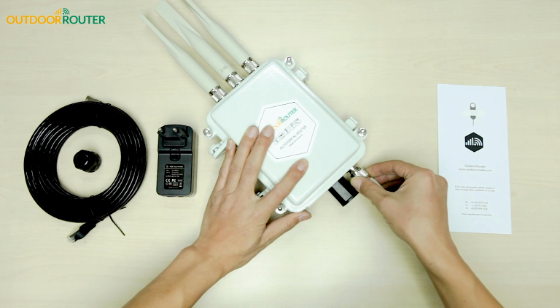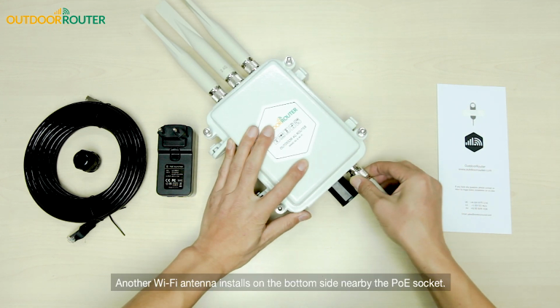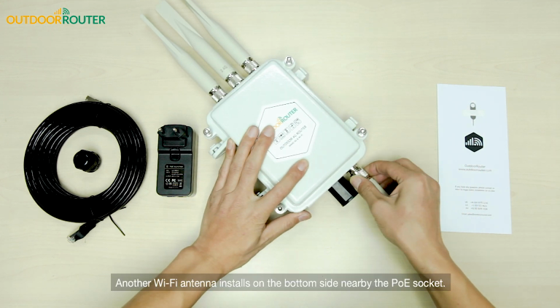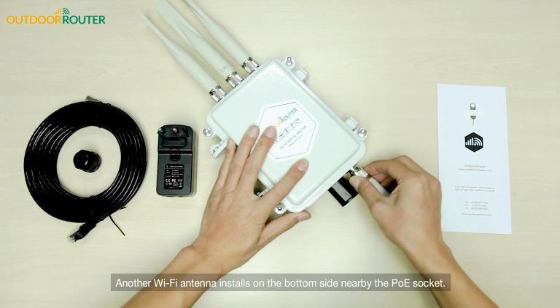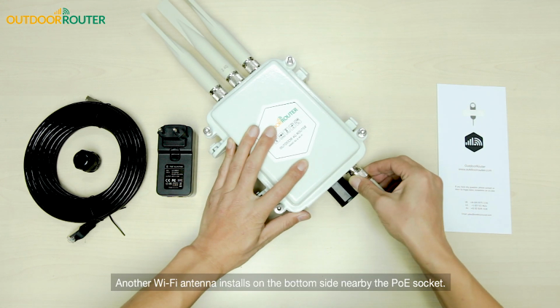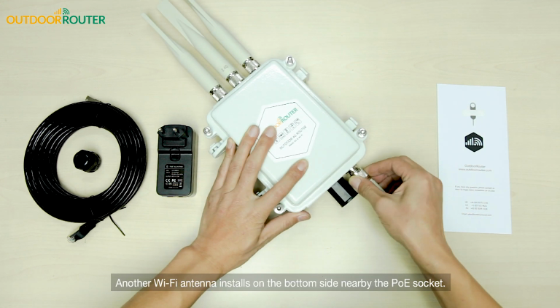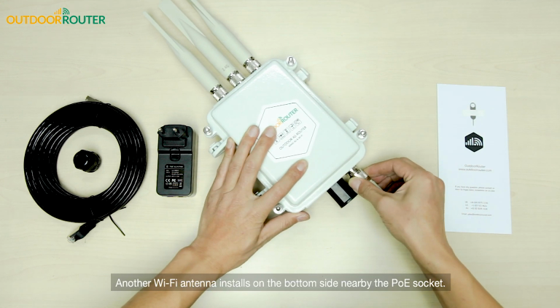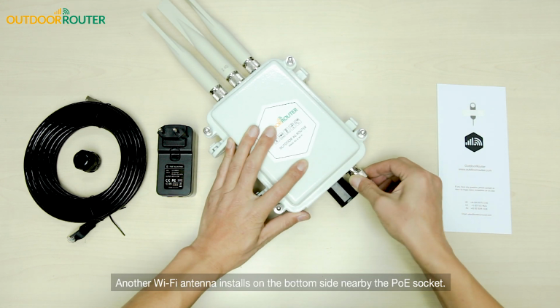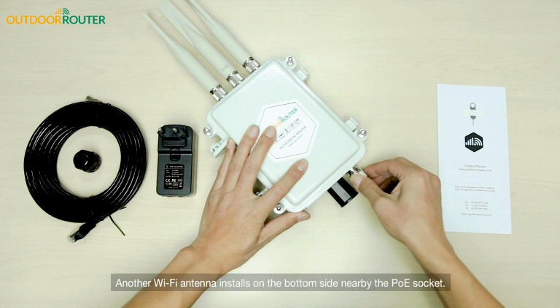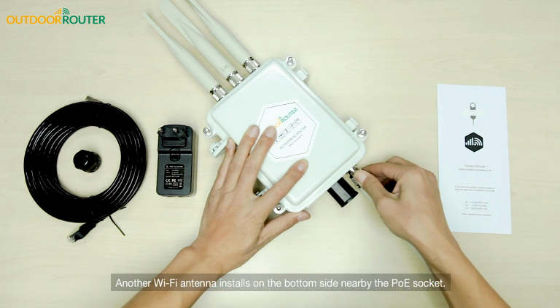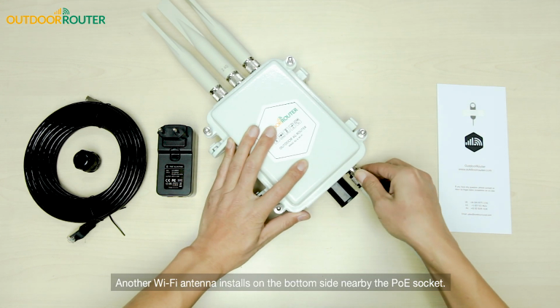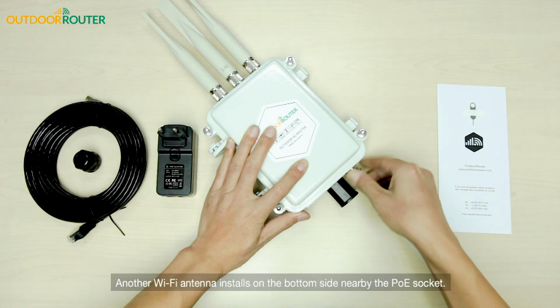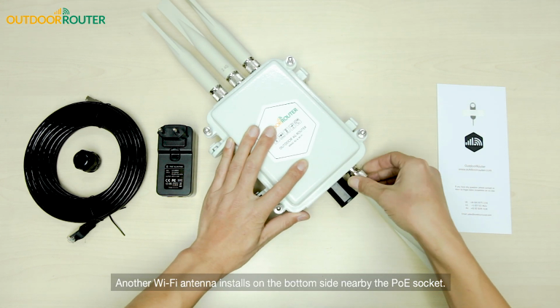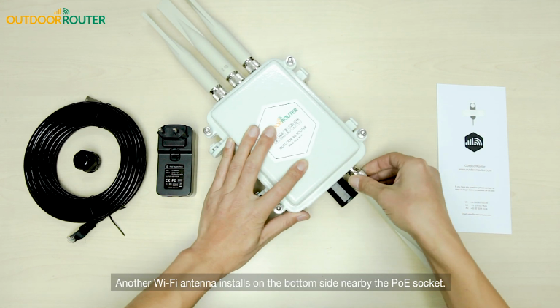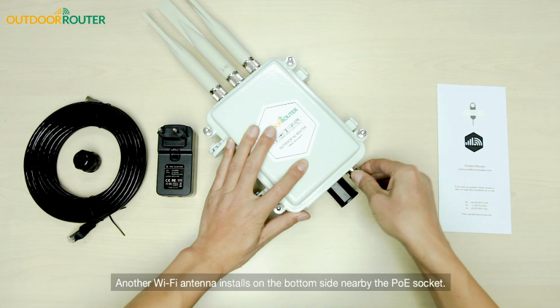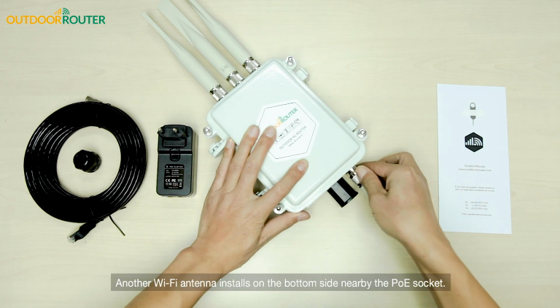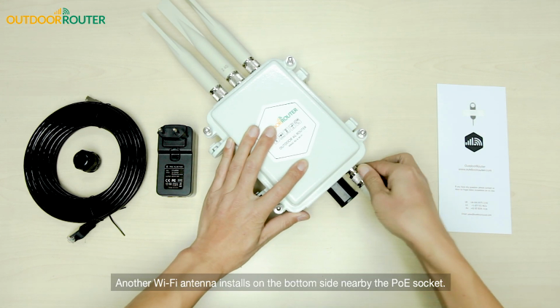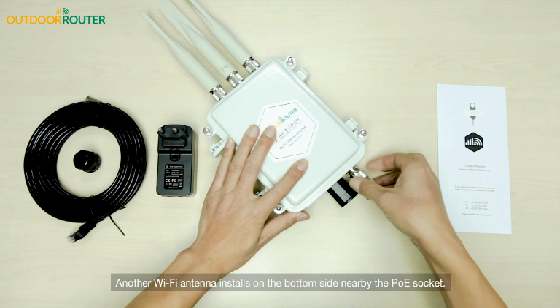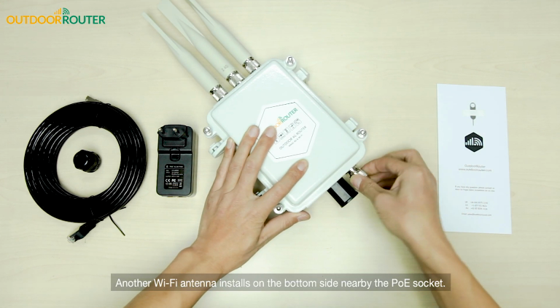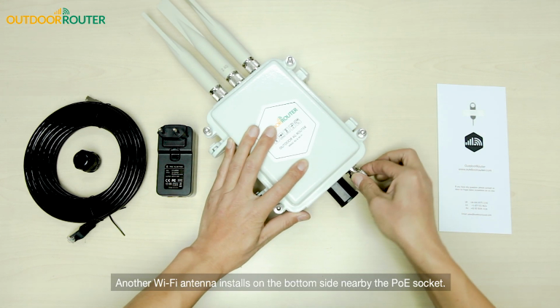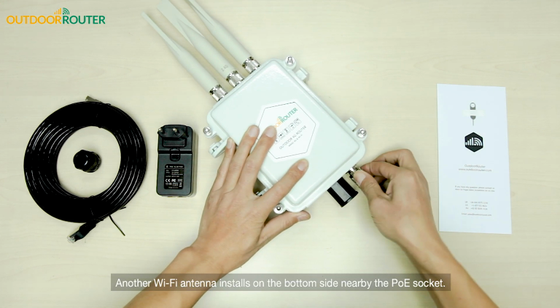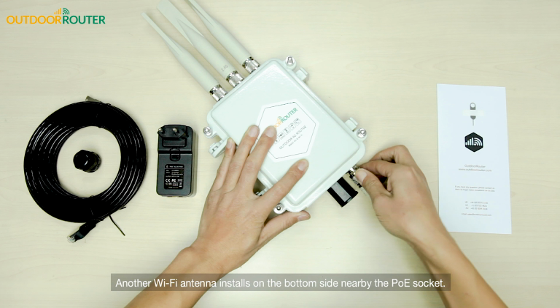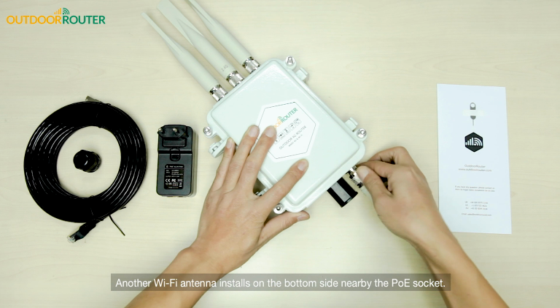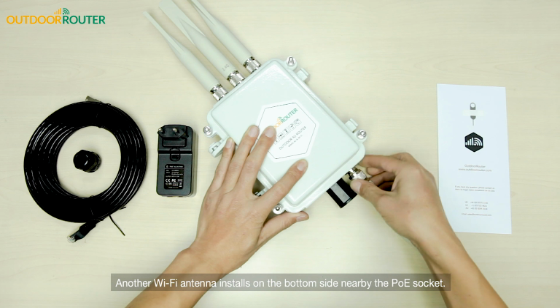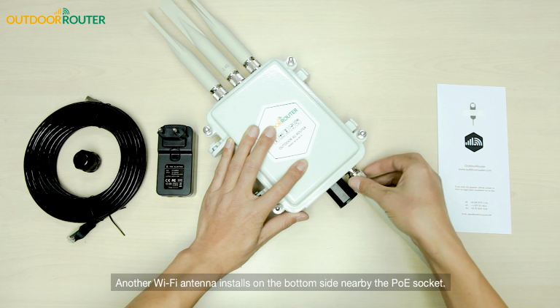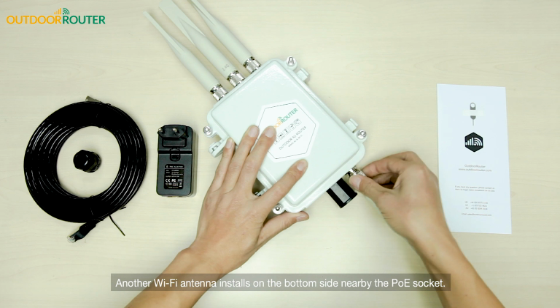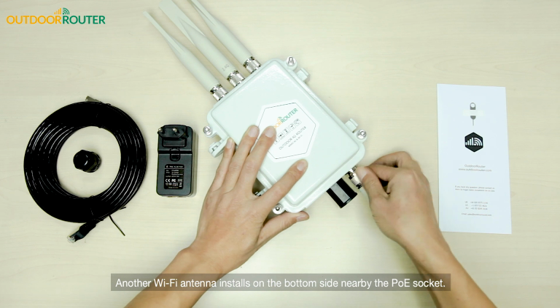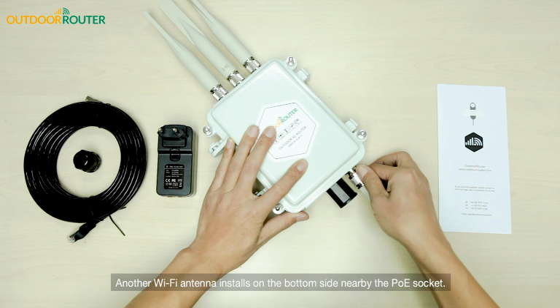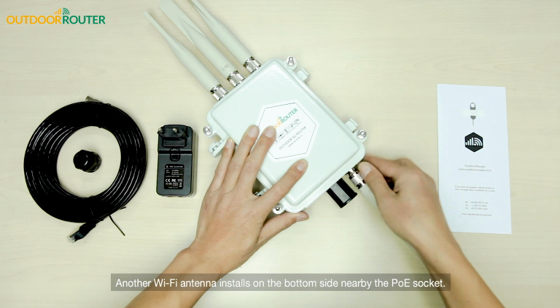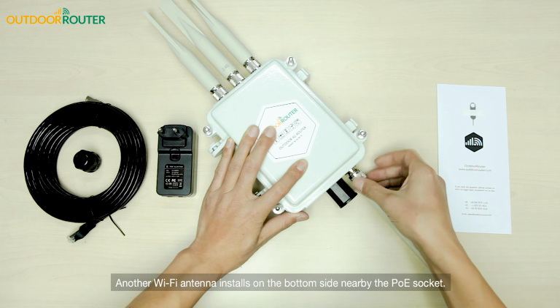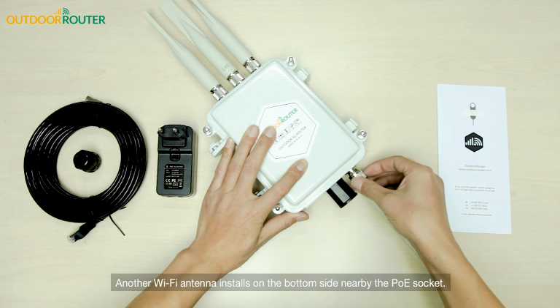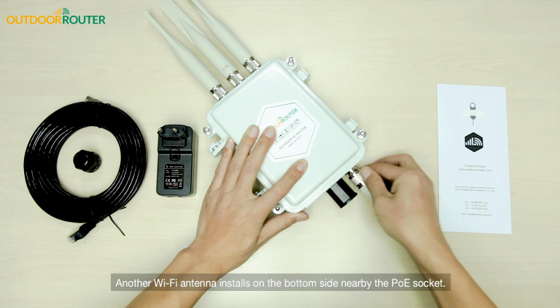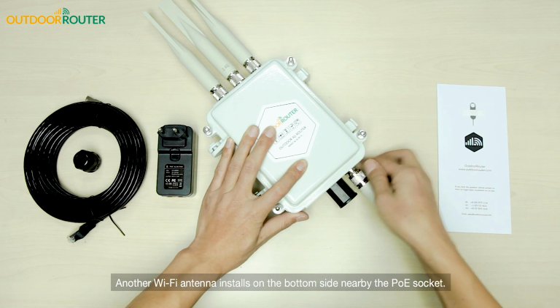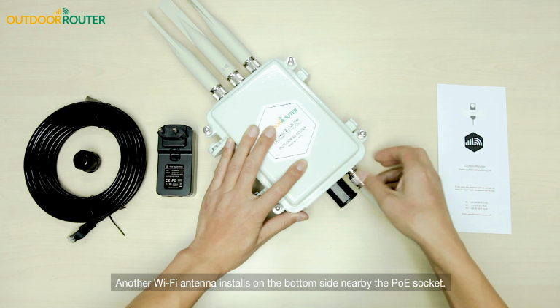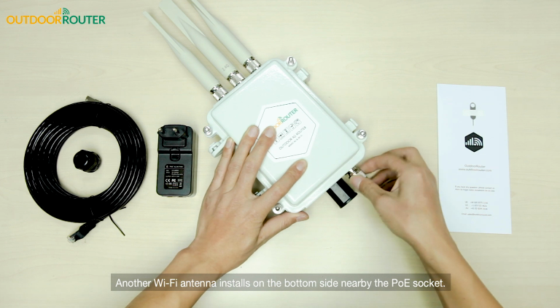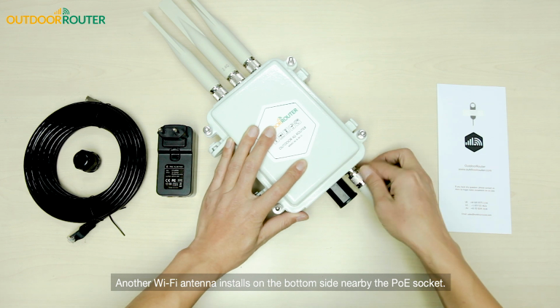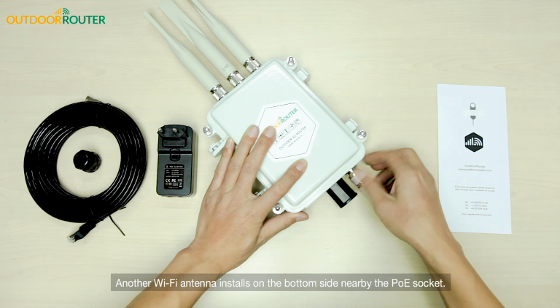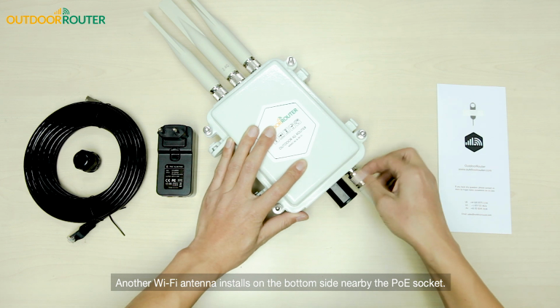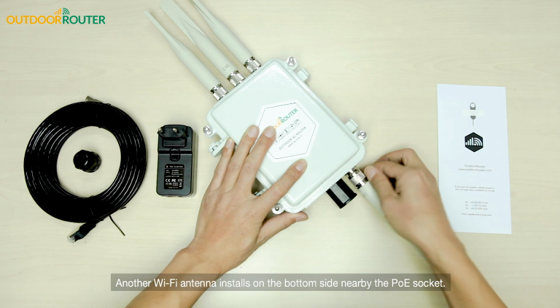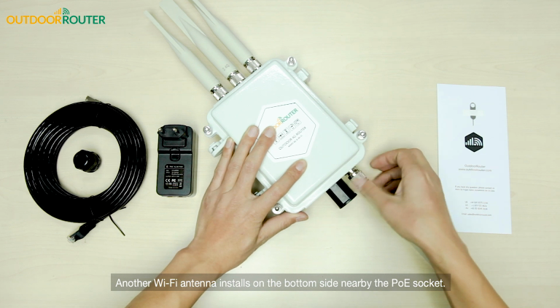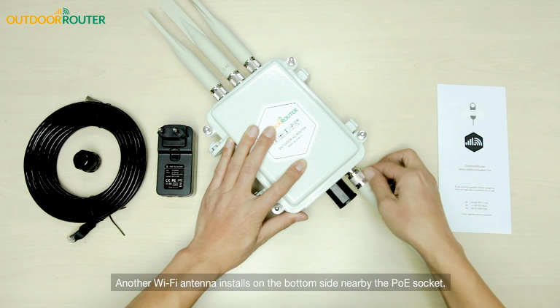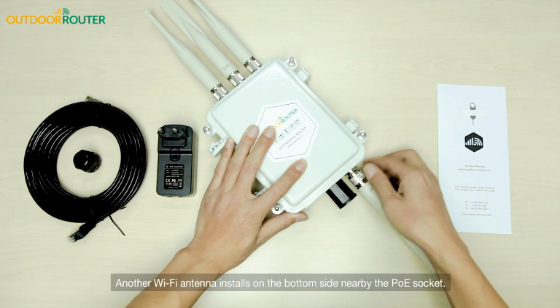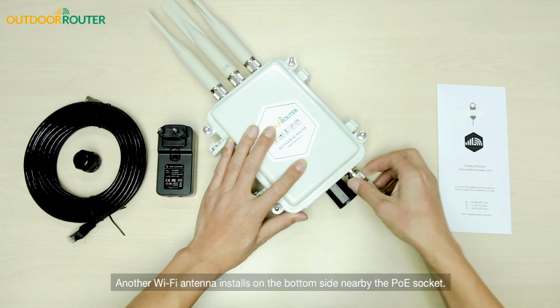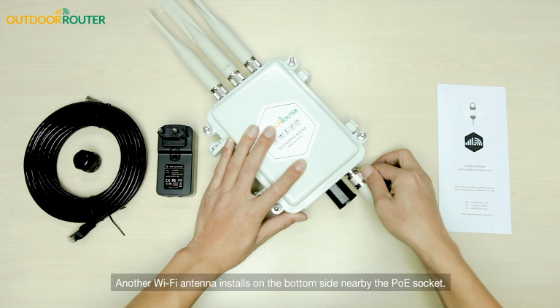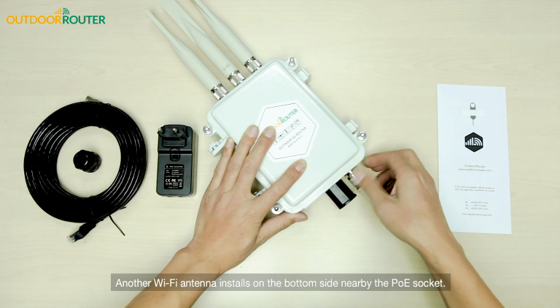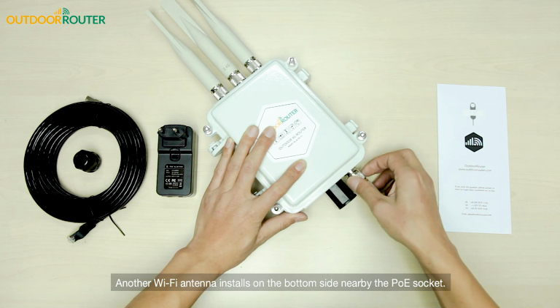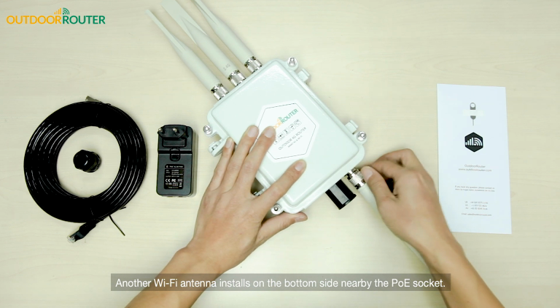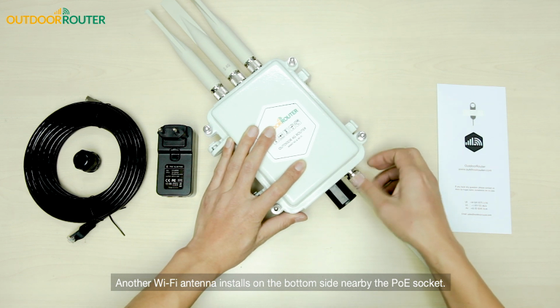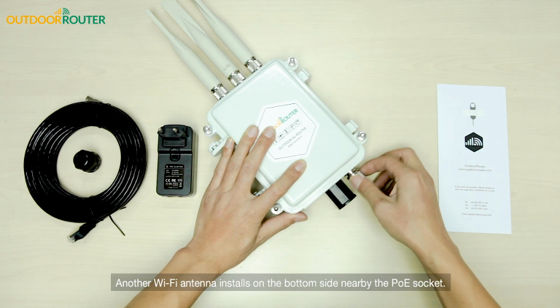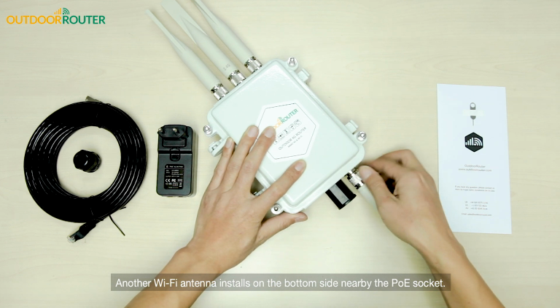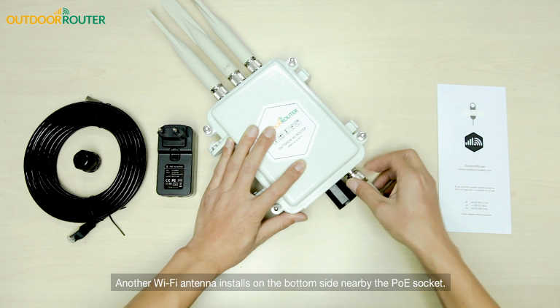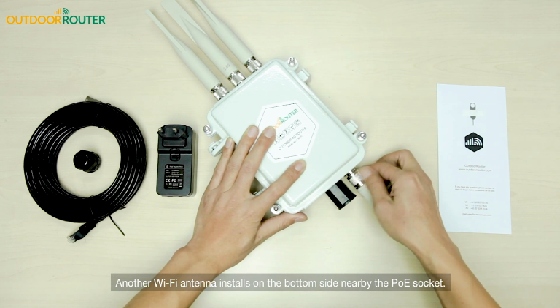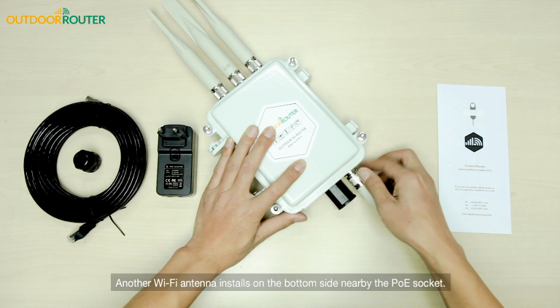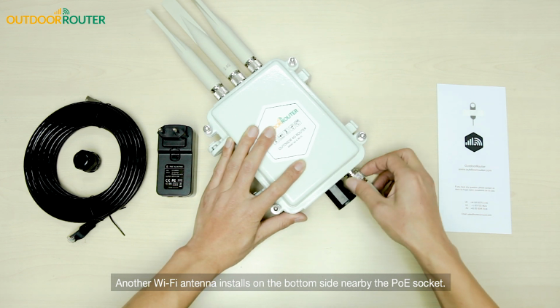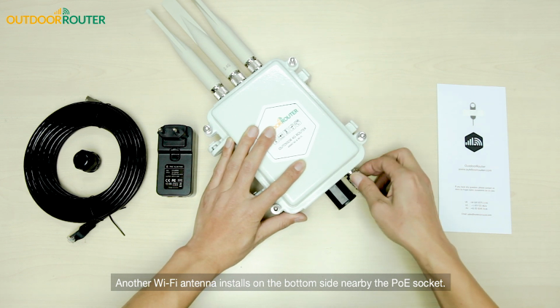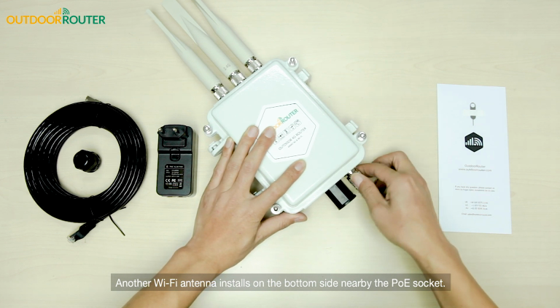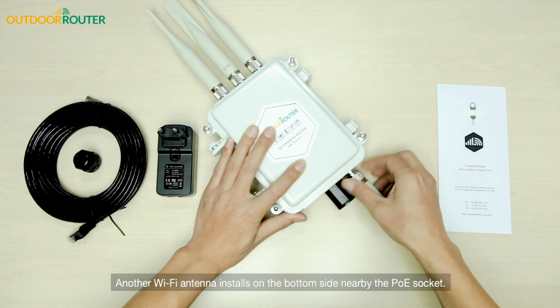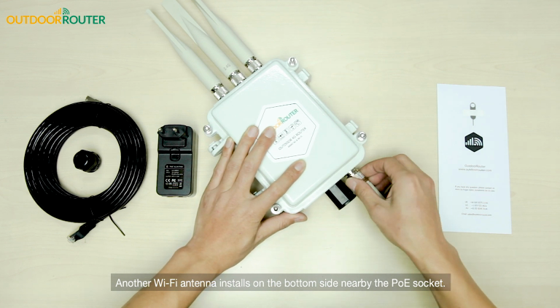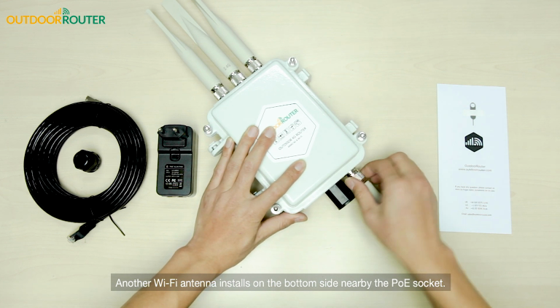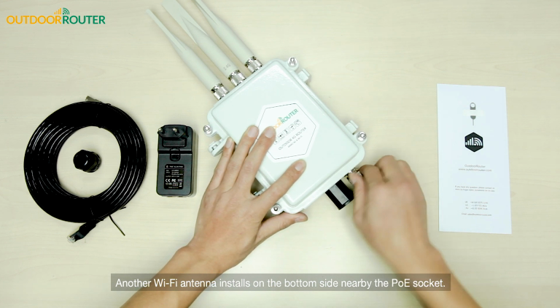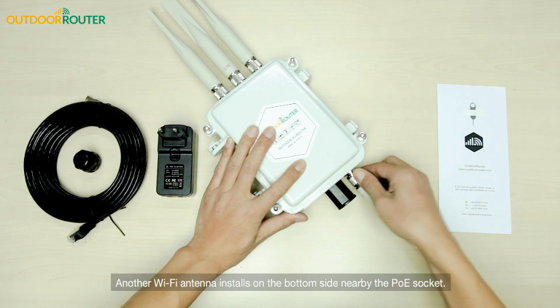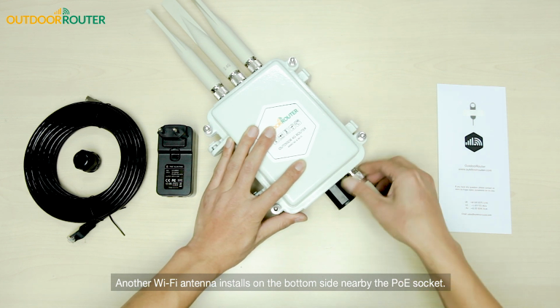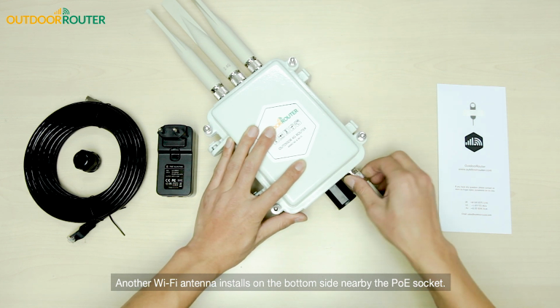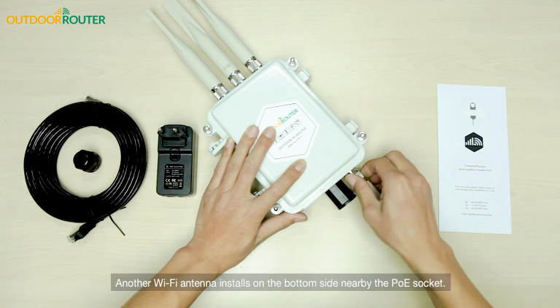Another Wi-Fi antenna installs on the bottom side, nearby the PoE socket.